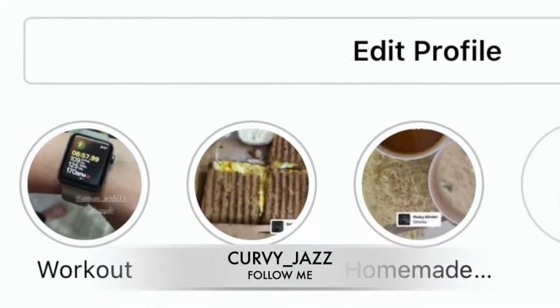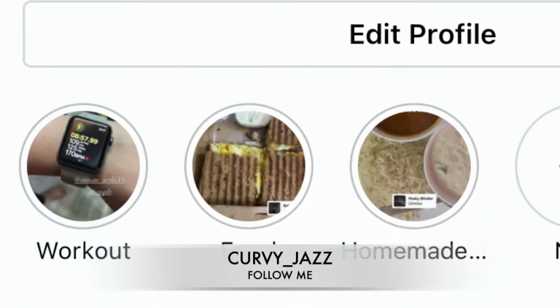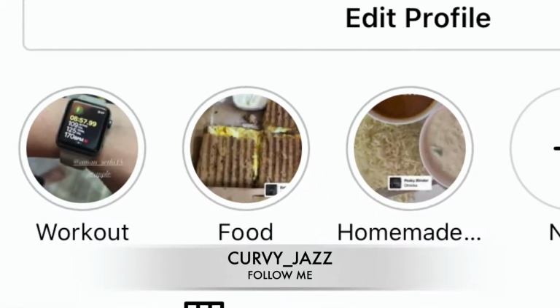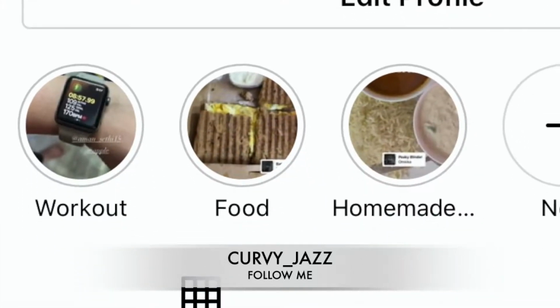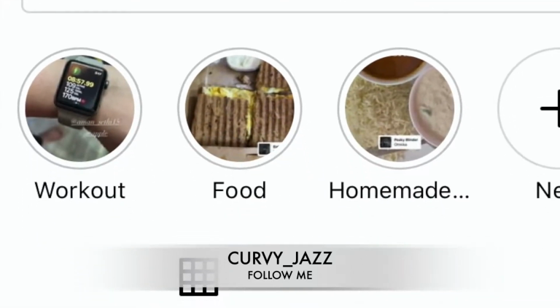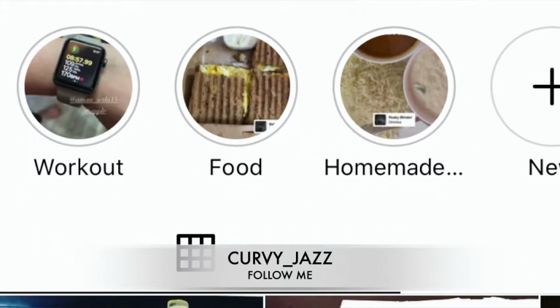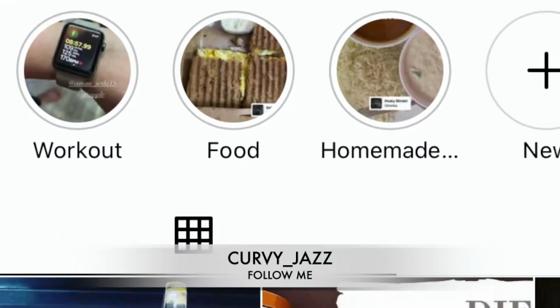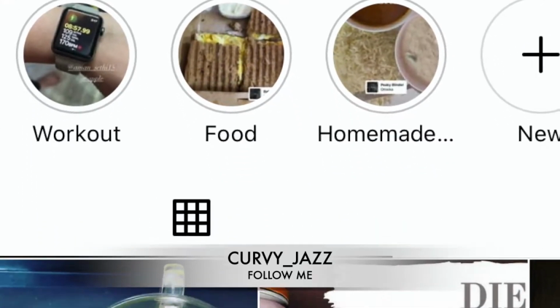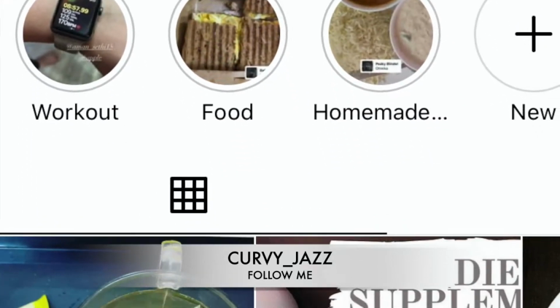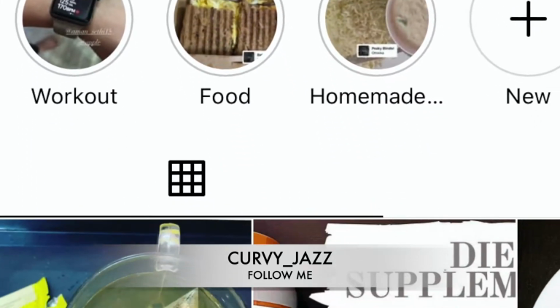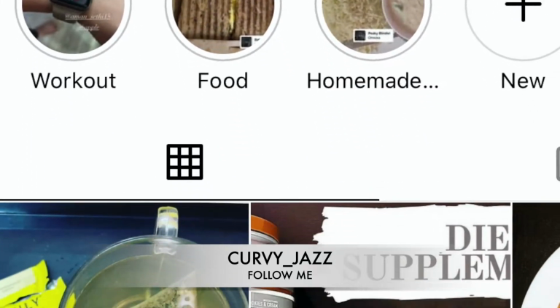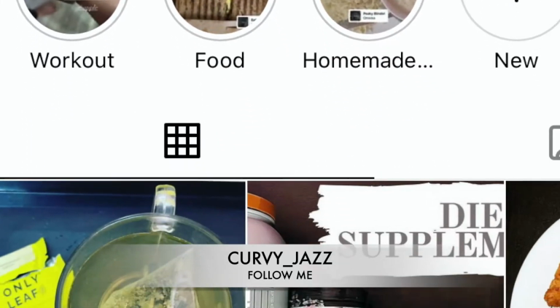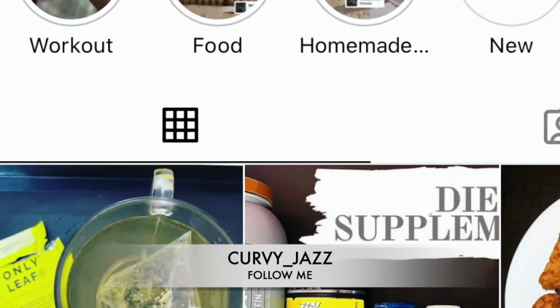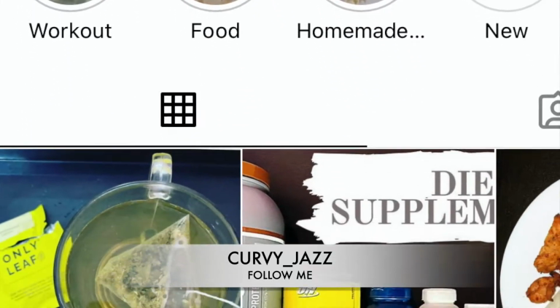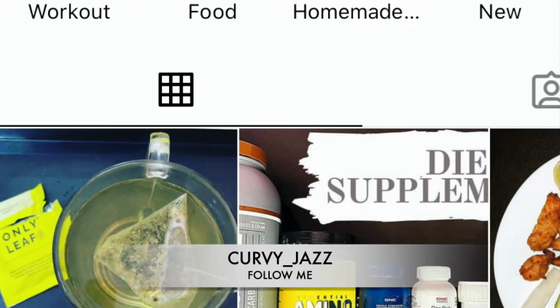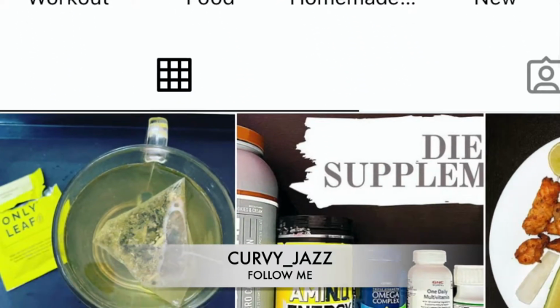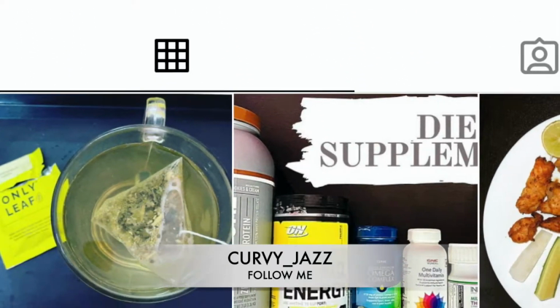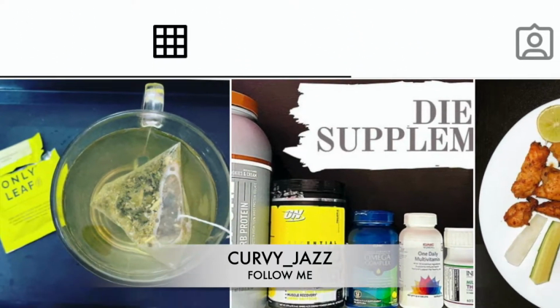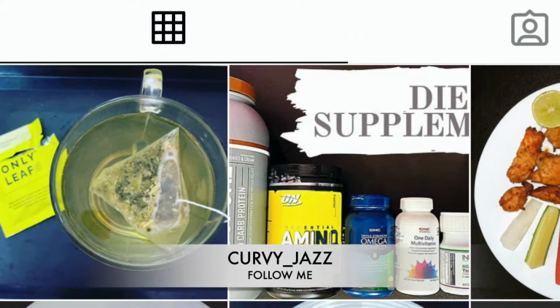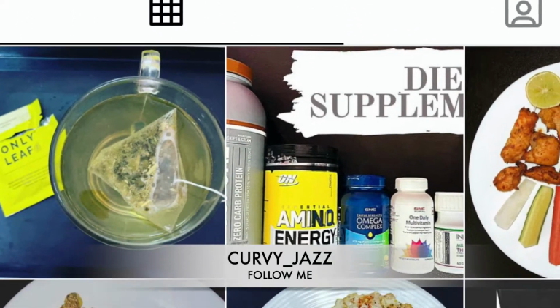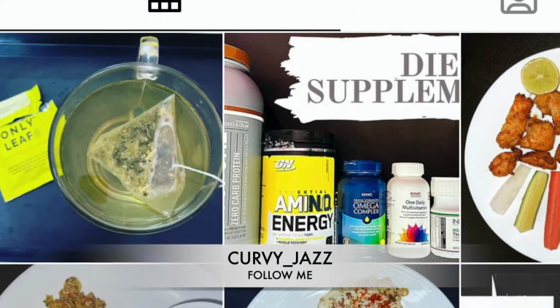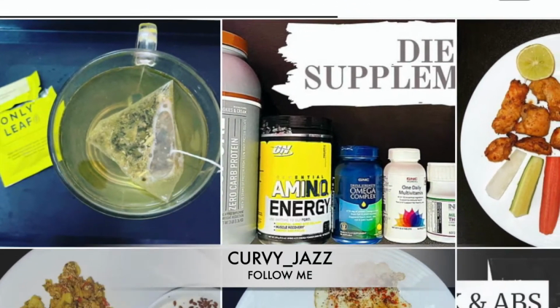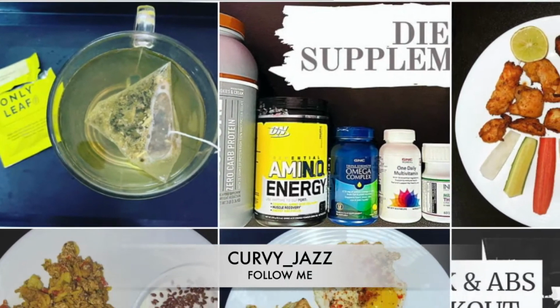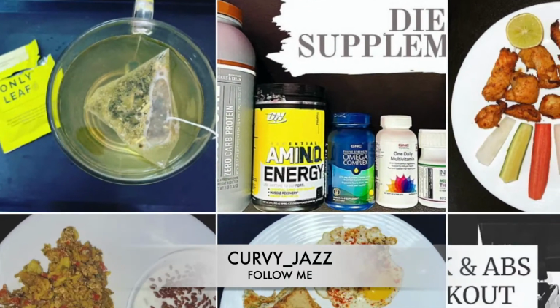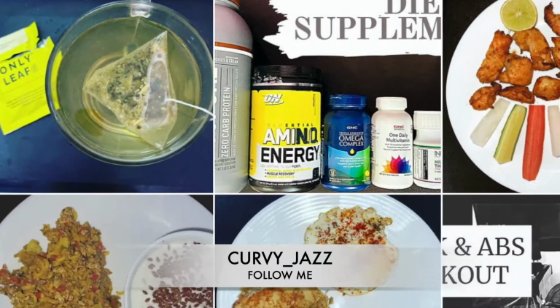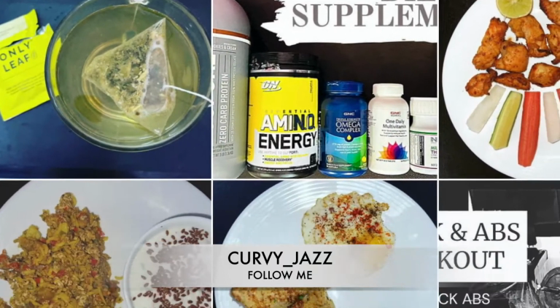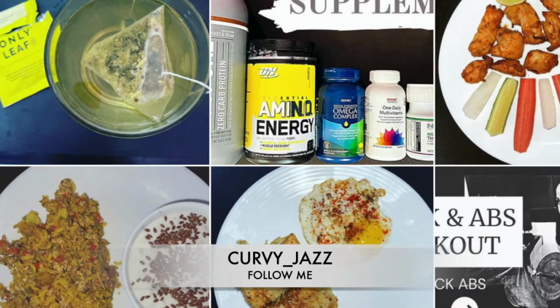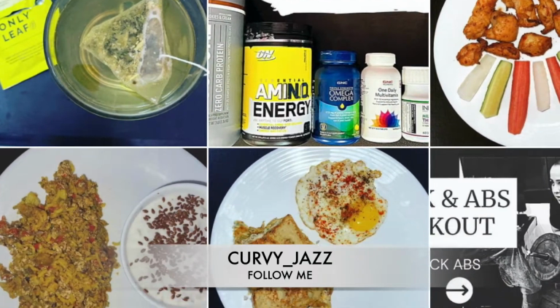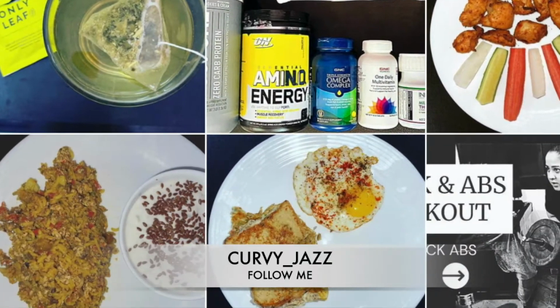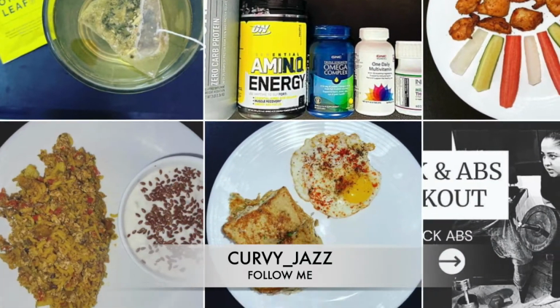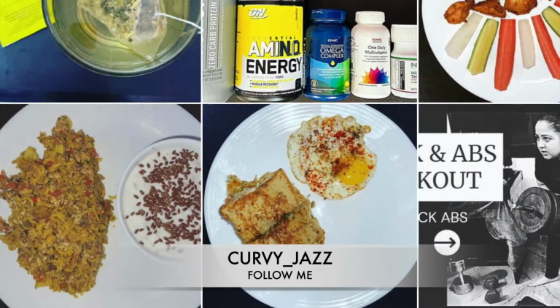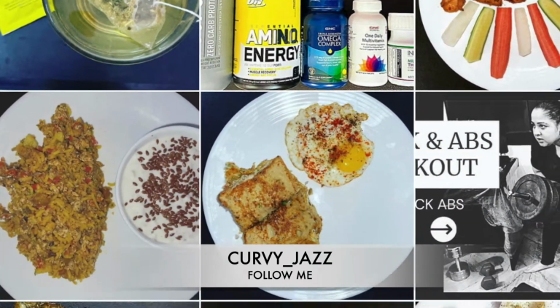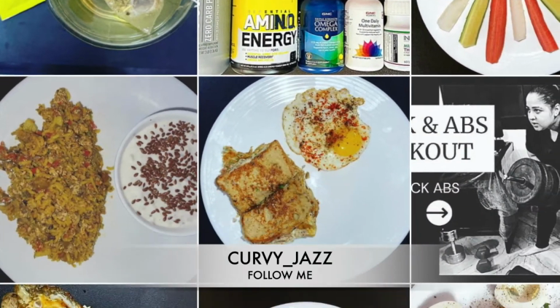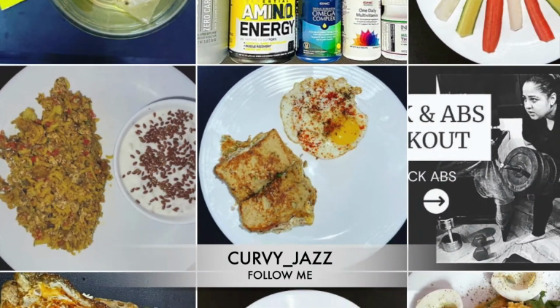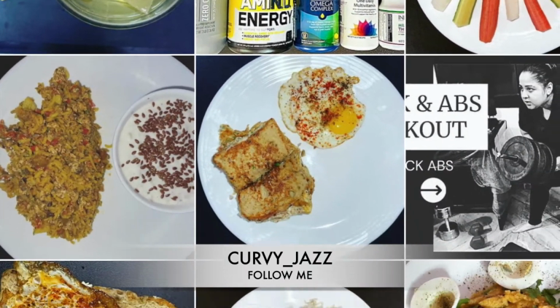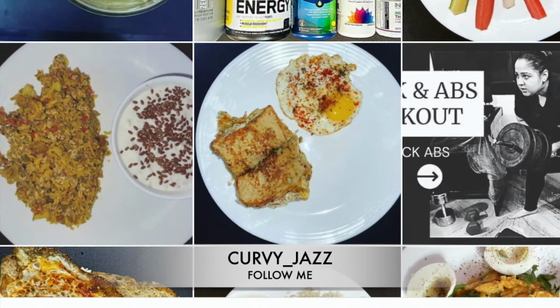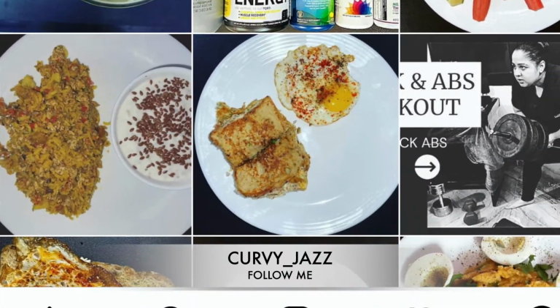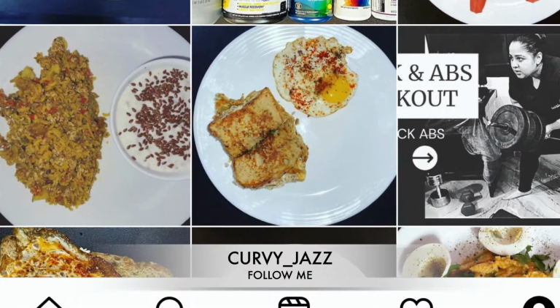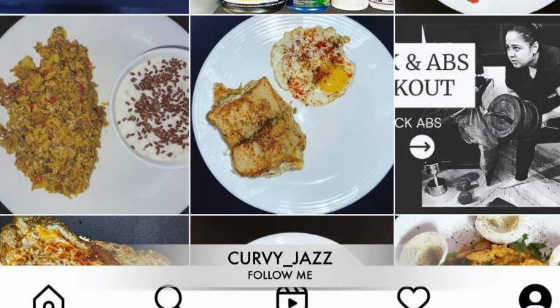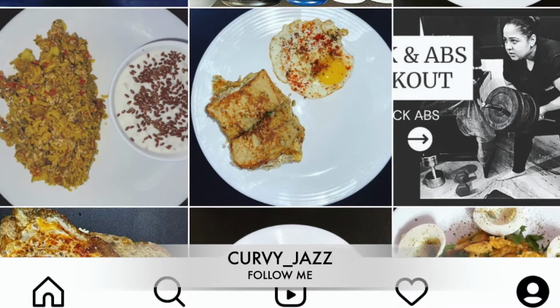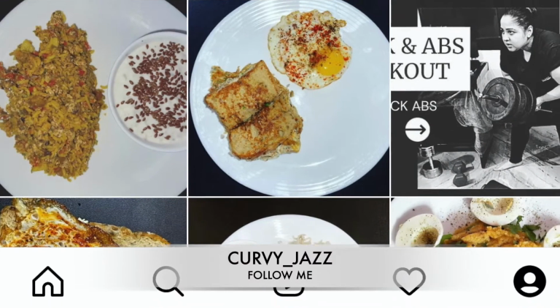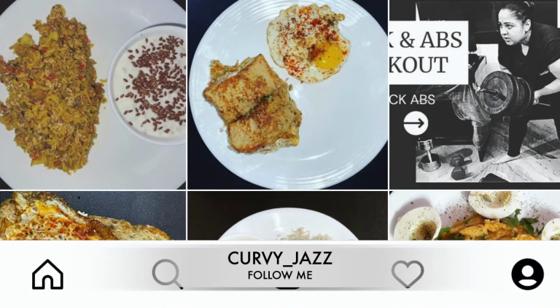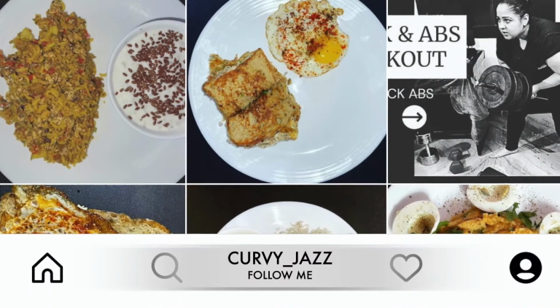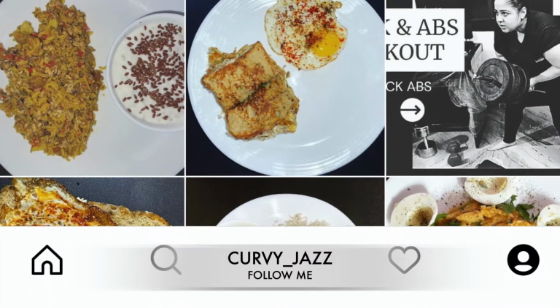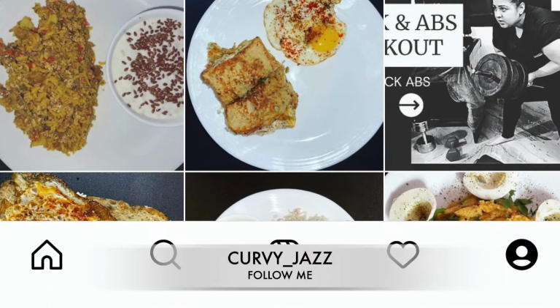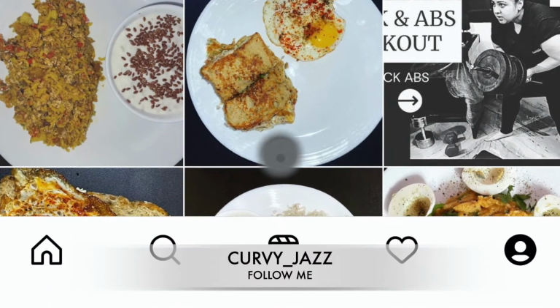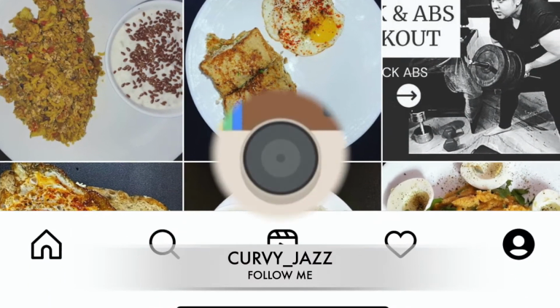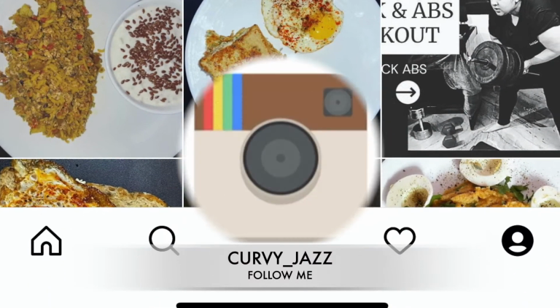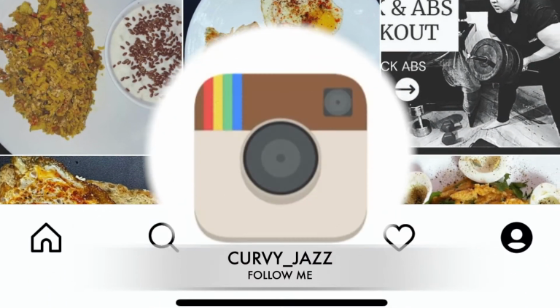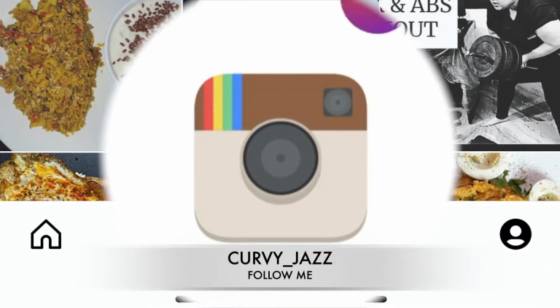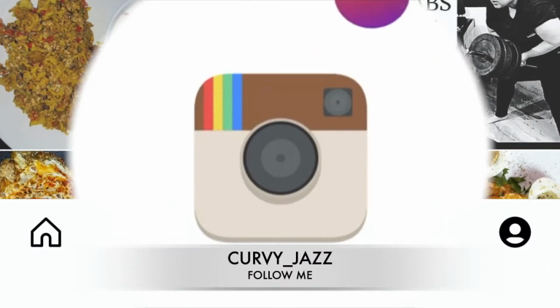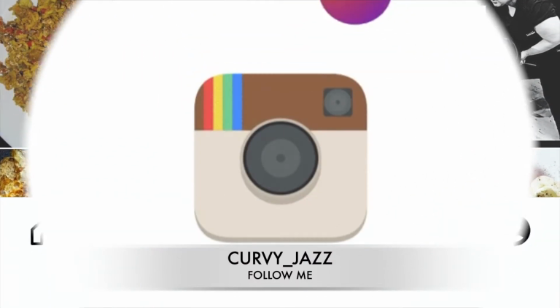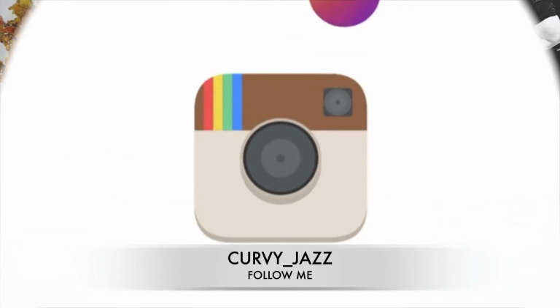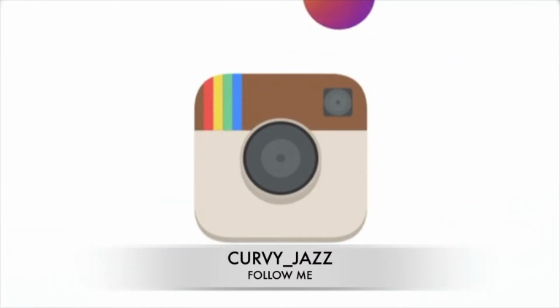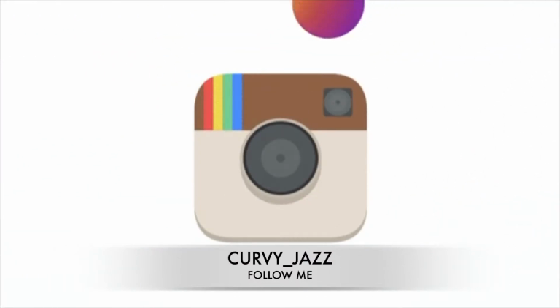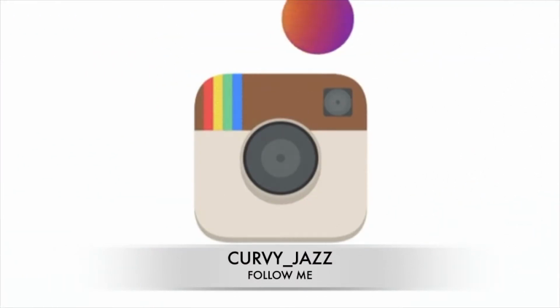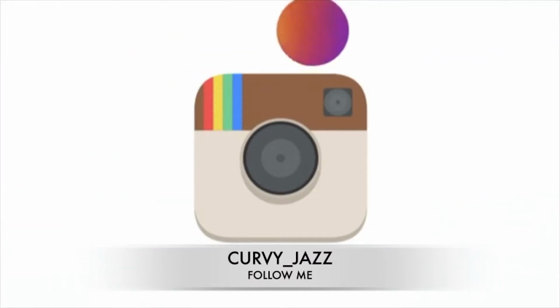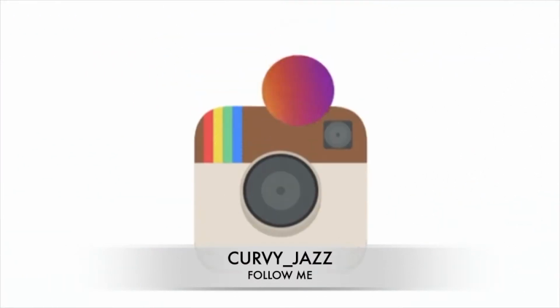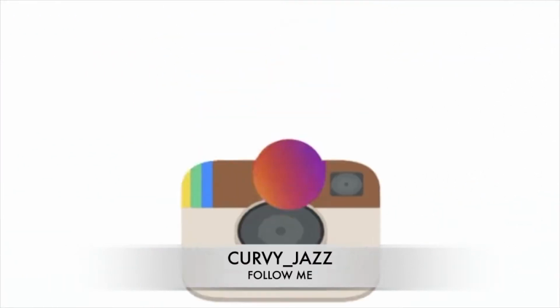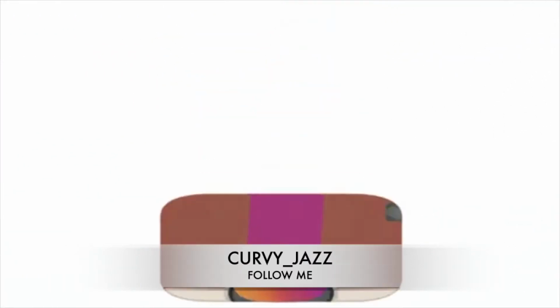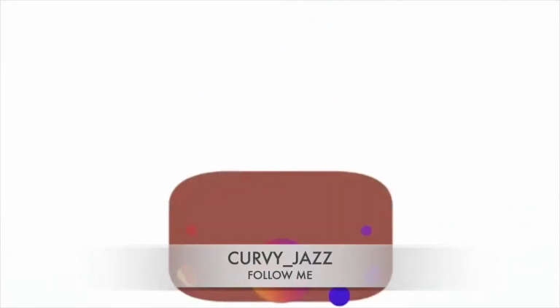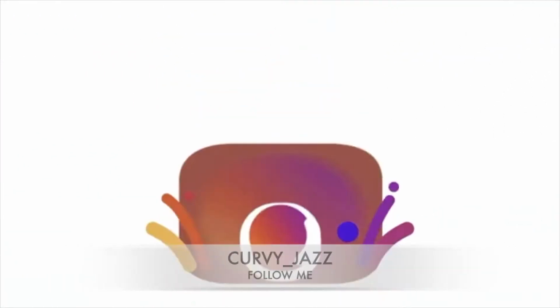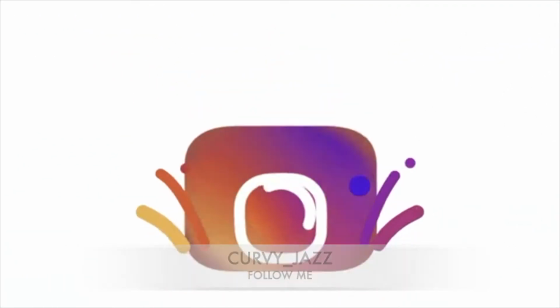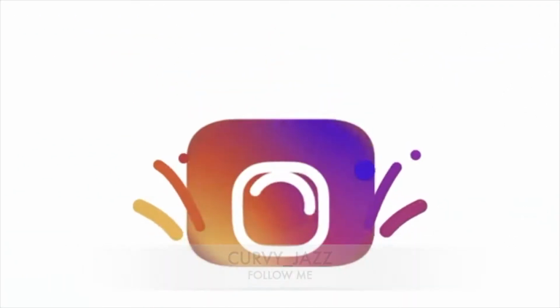To know more about my lifestyle, you can follow me on my Instagram handle curvy underscore jazz.